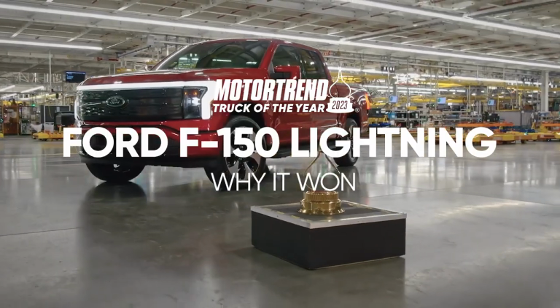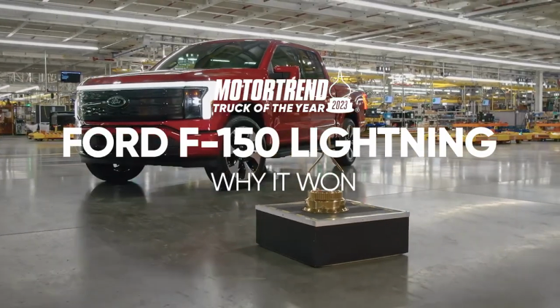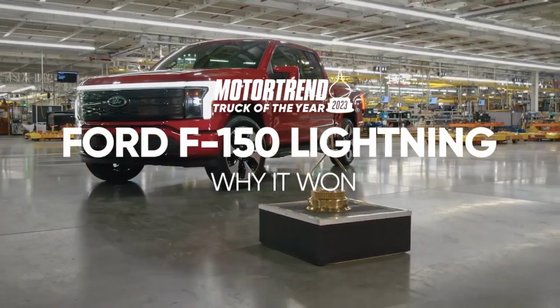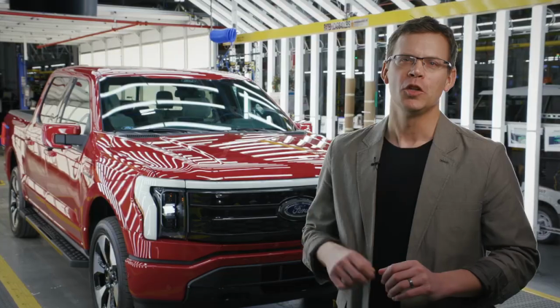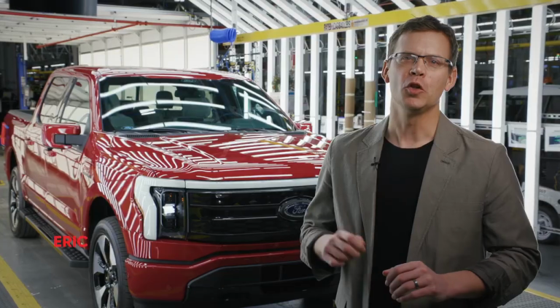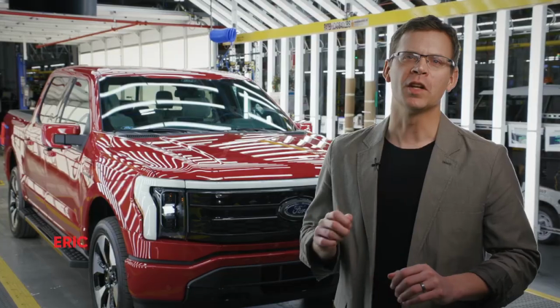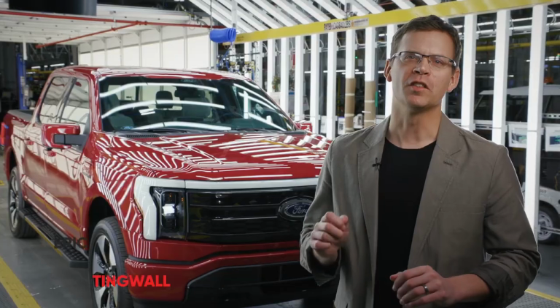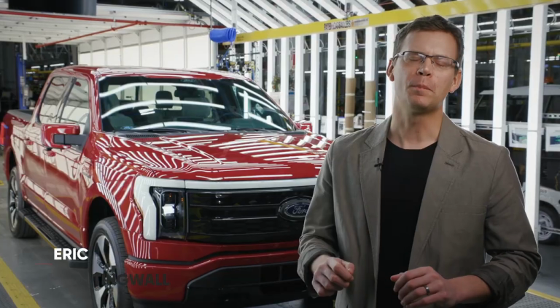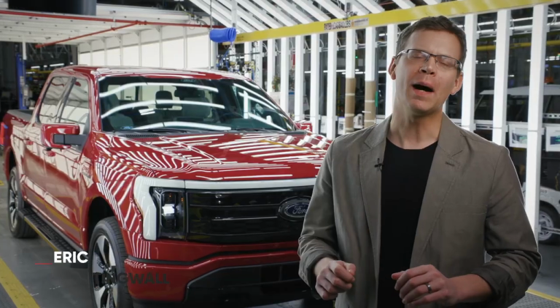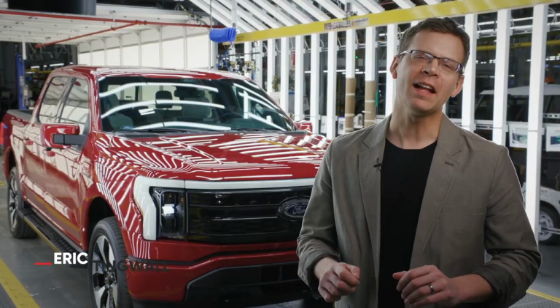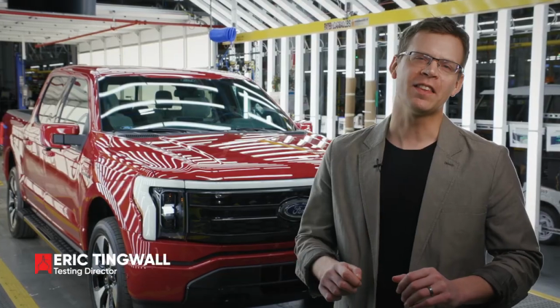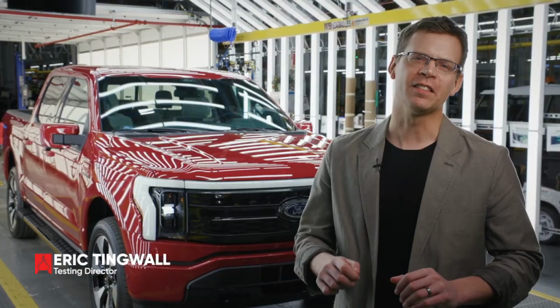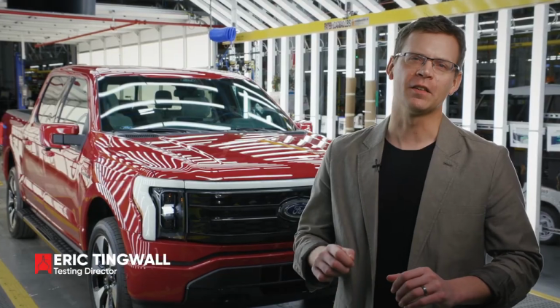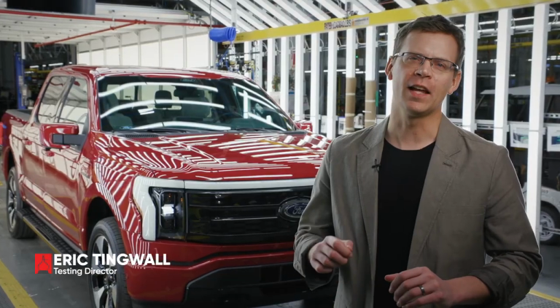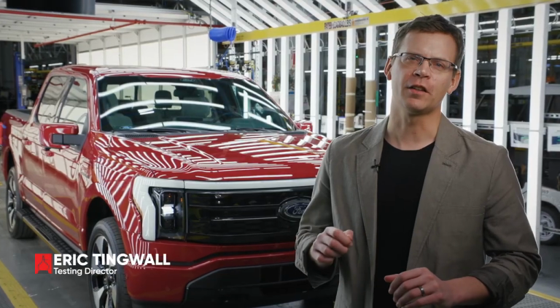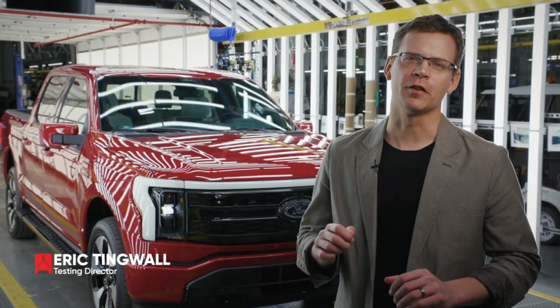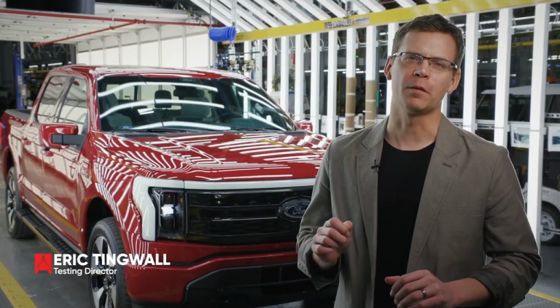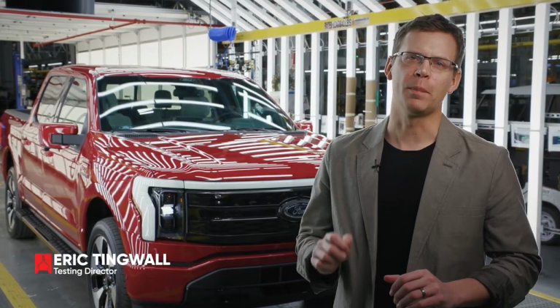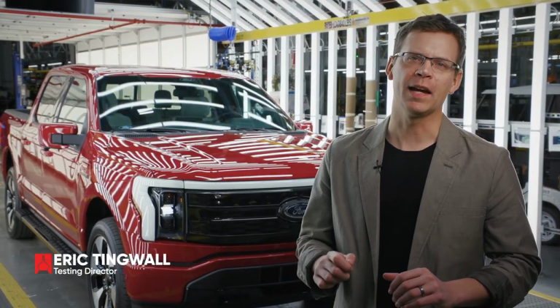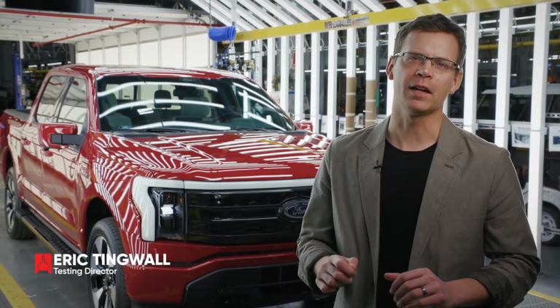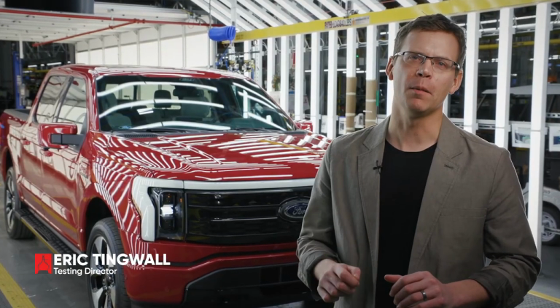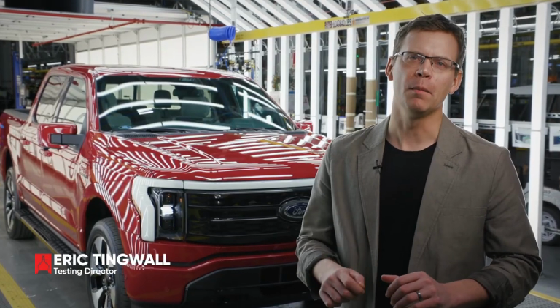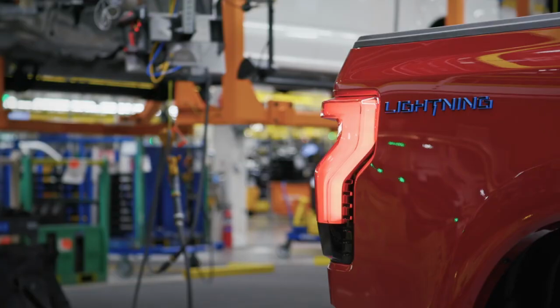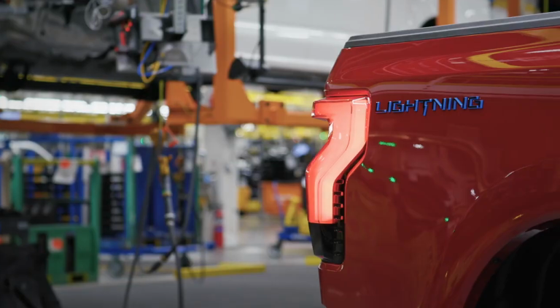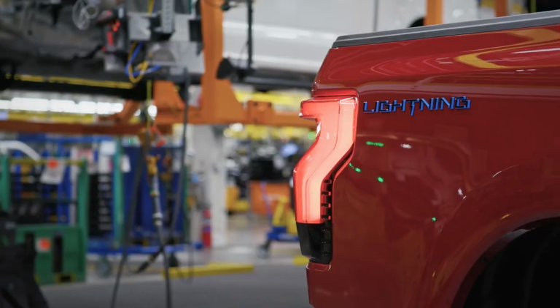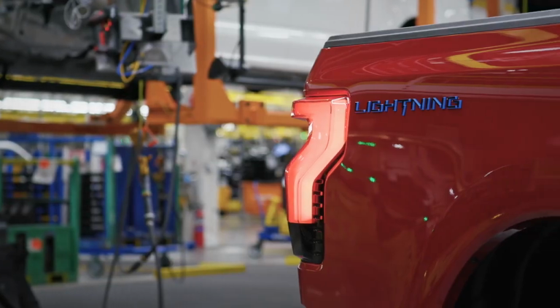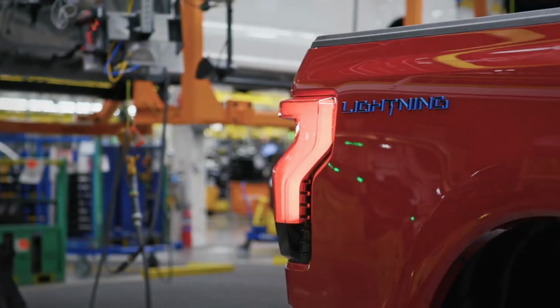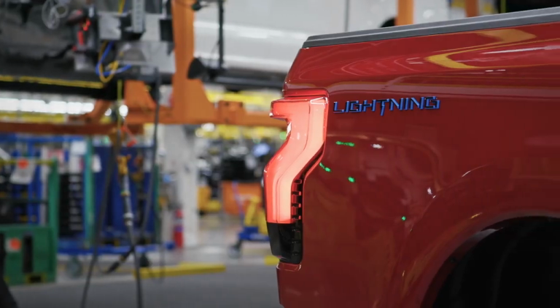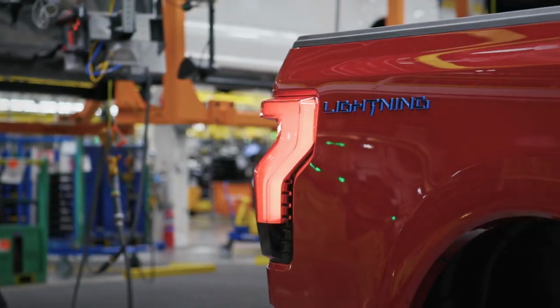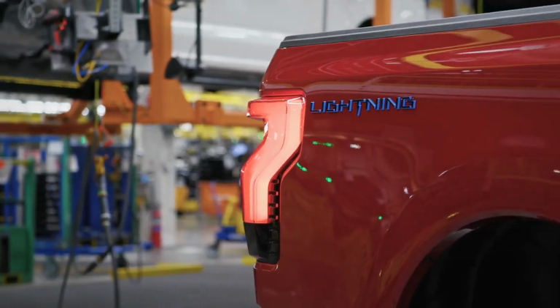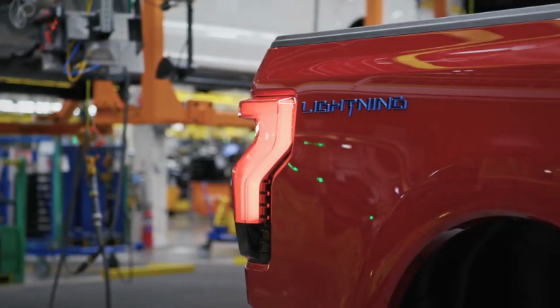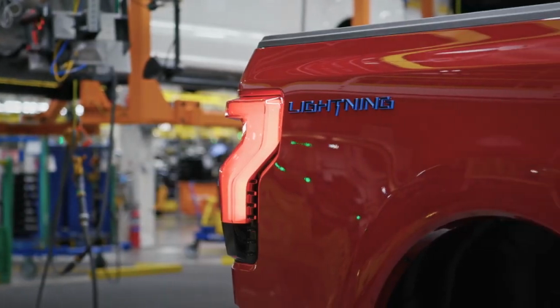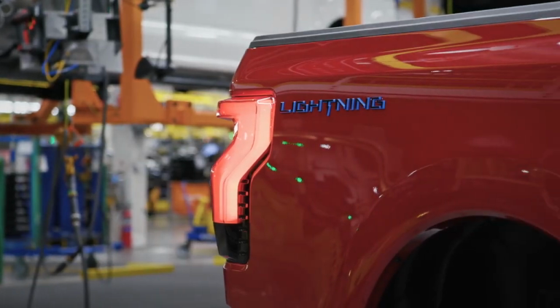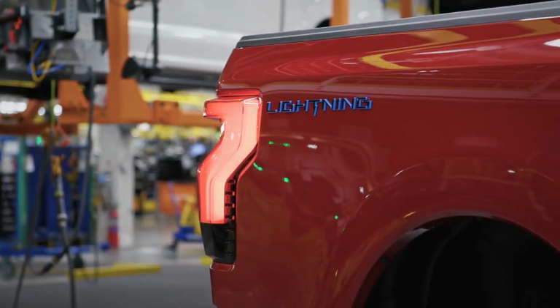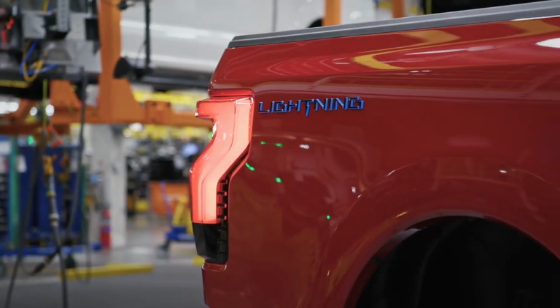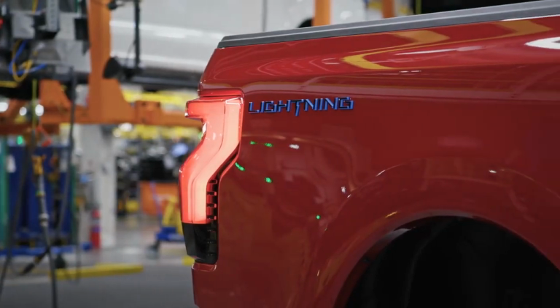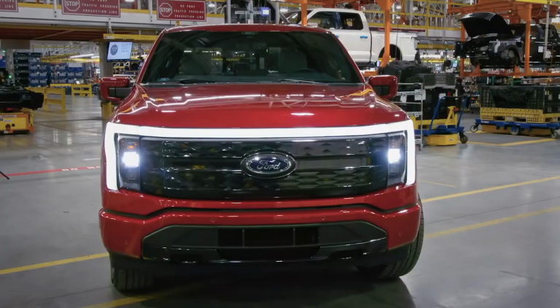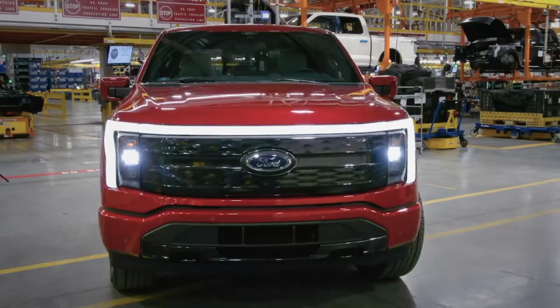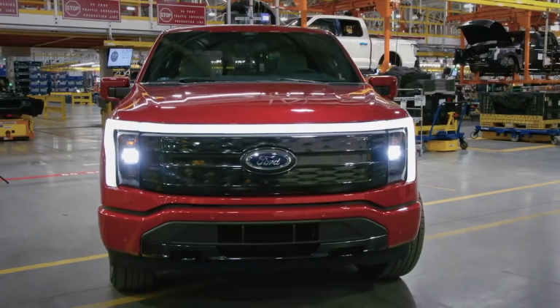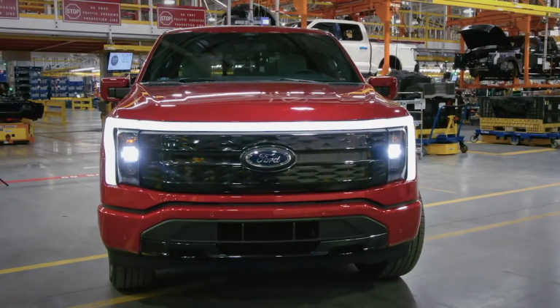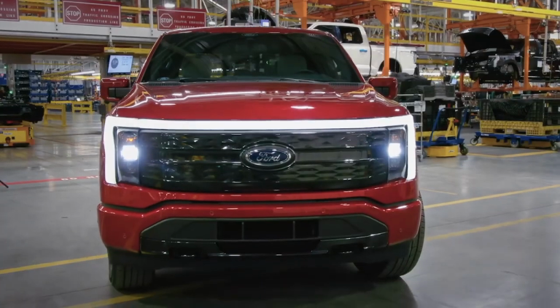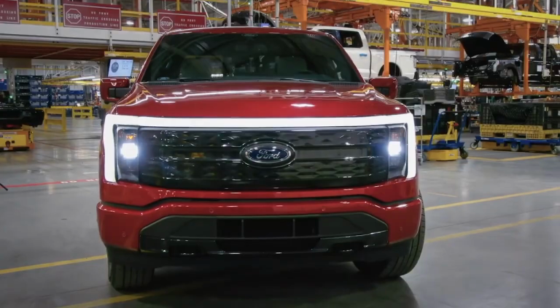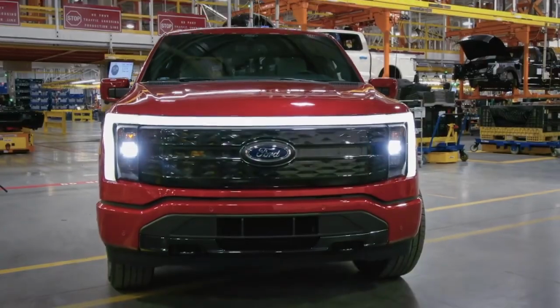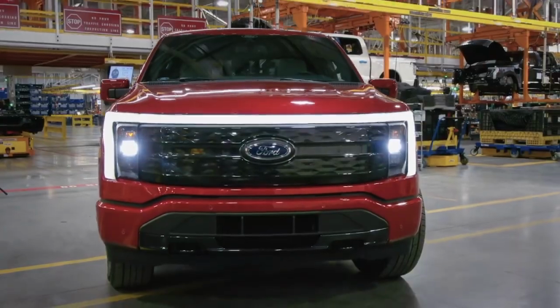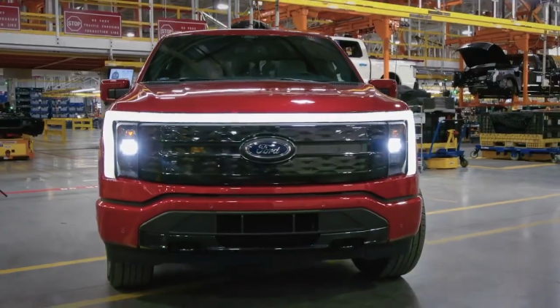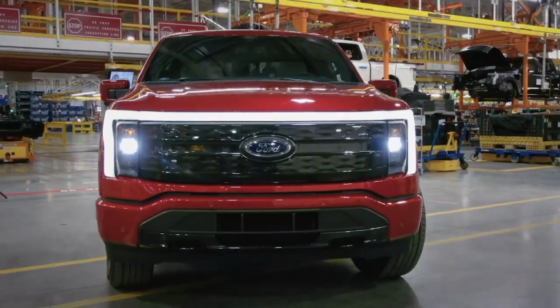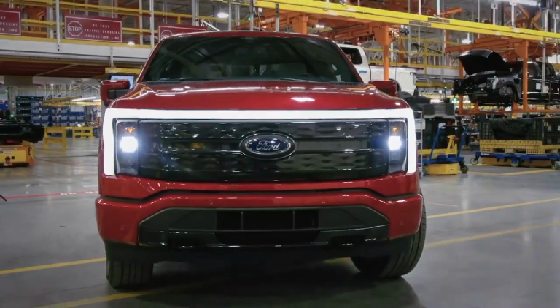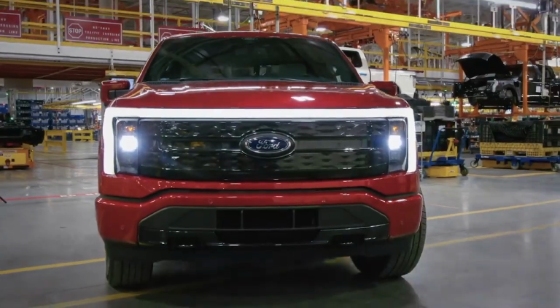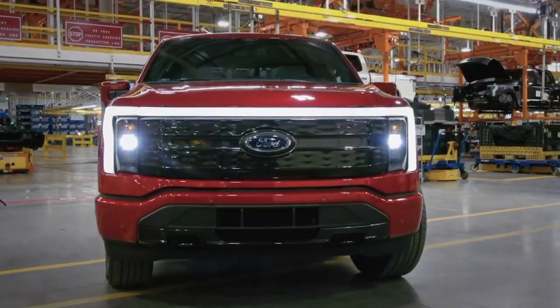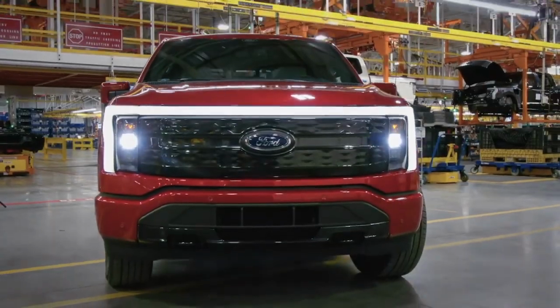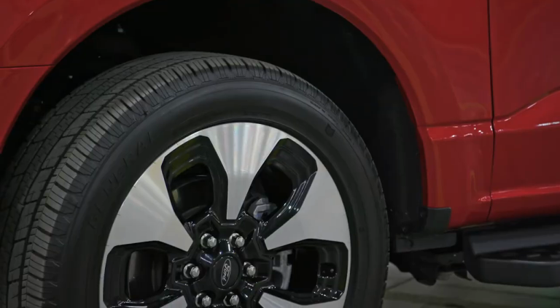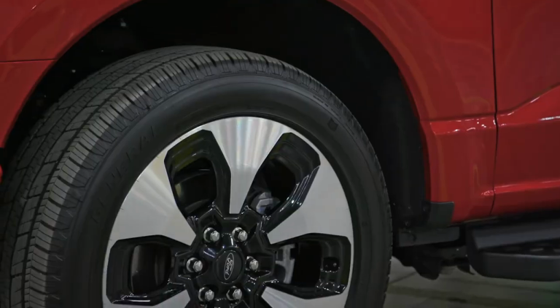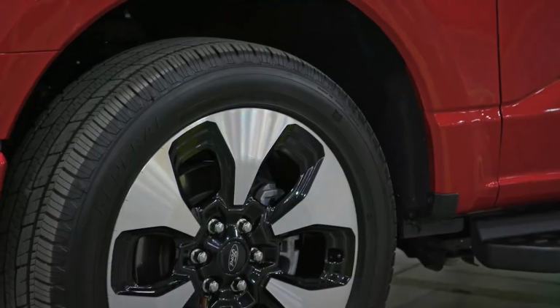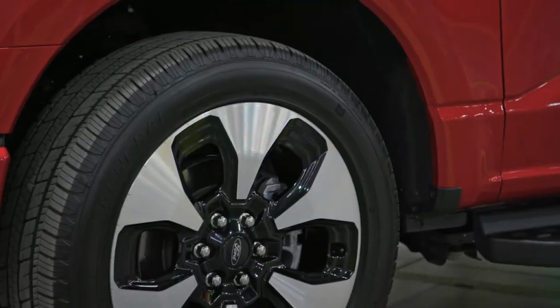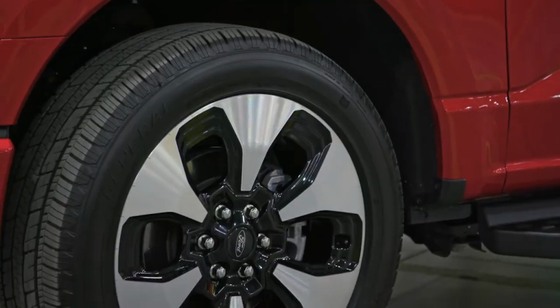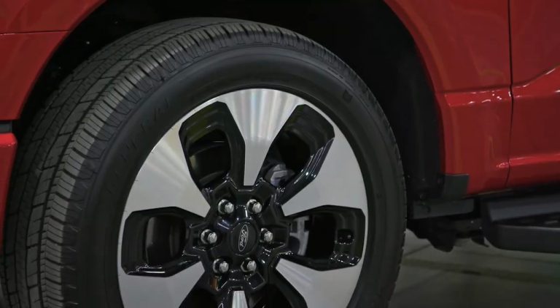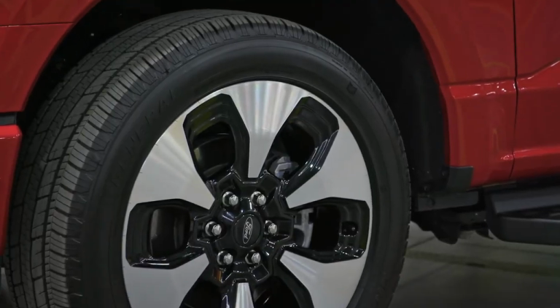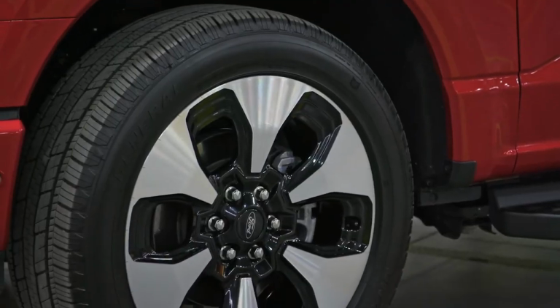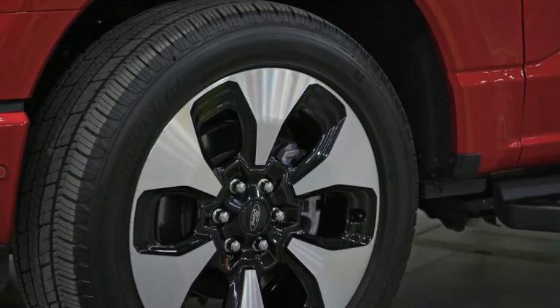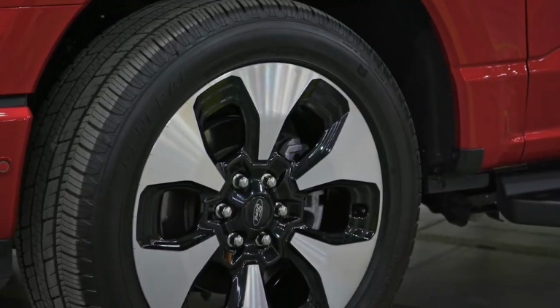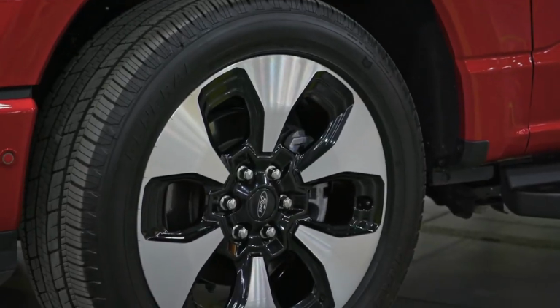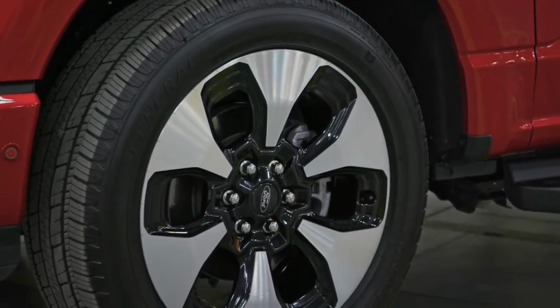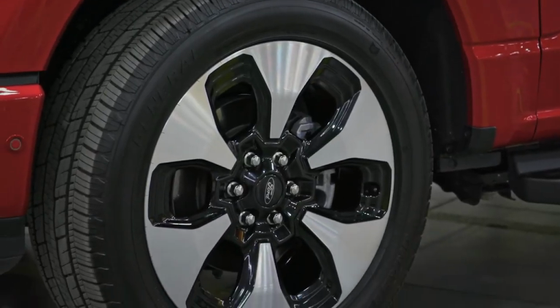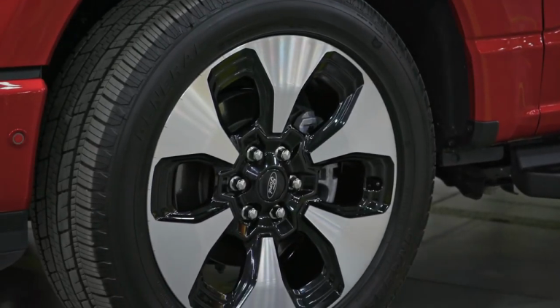You can spot this electric pickup by its unique lights, its cosmetic grill, and its aerodynamic wheels.